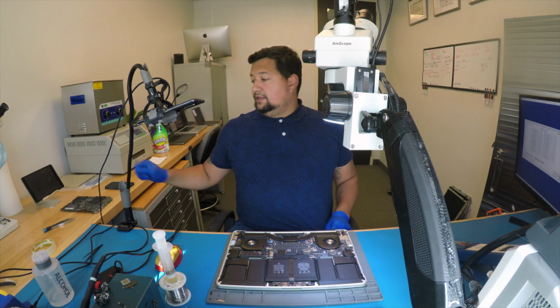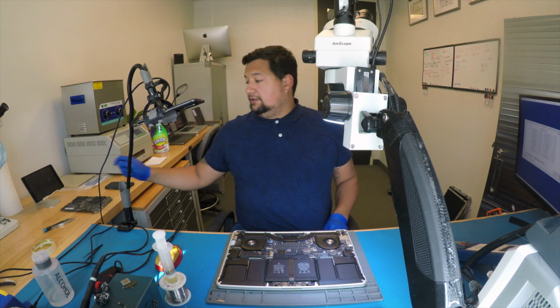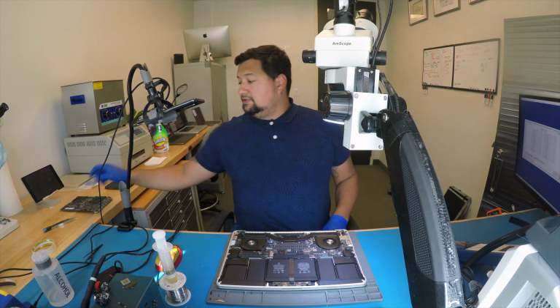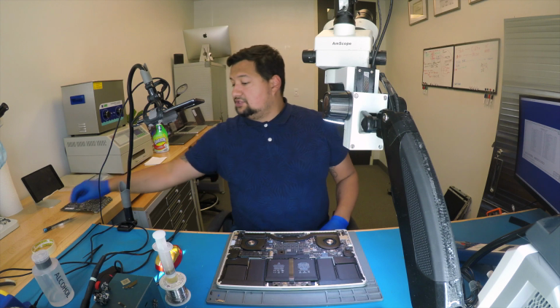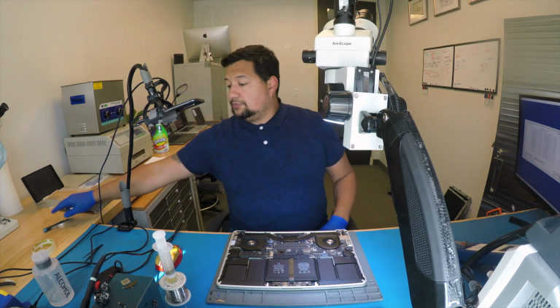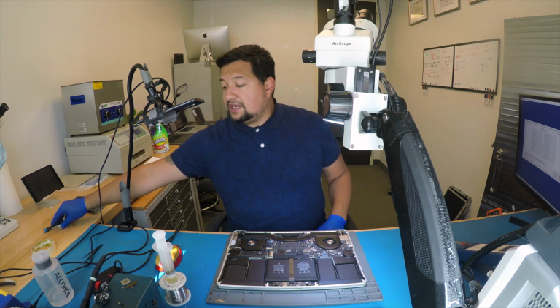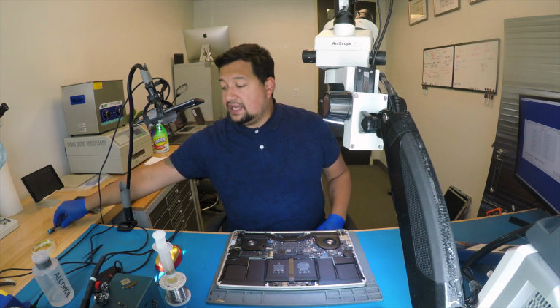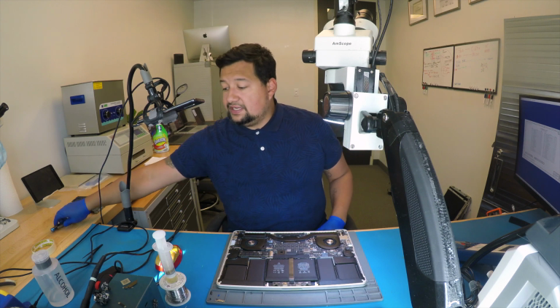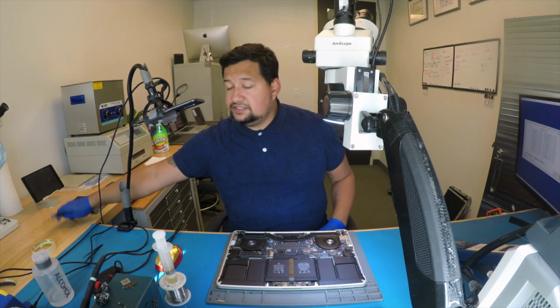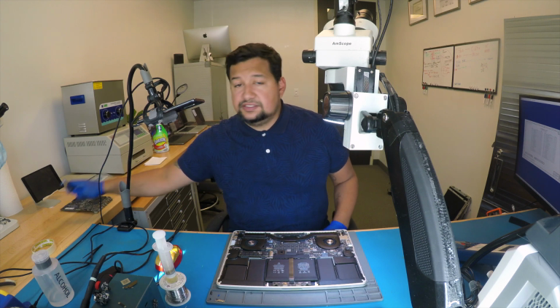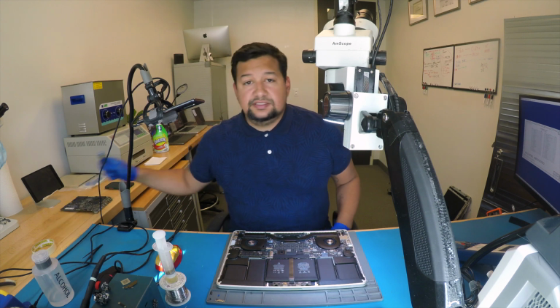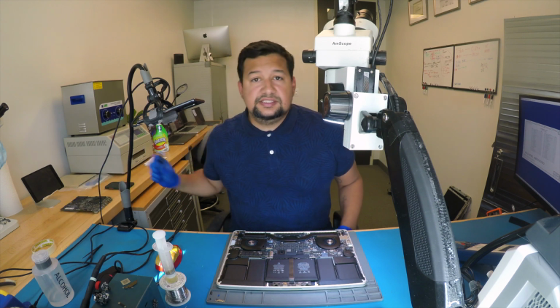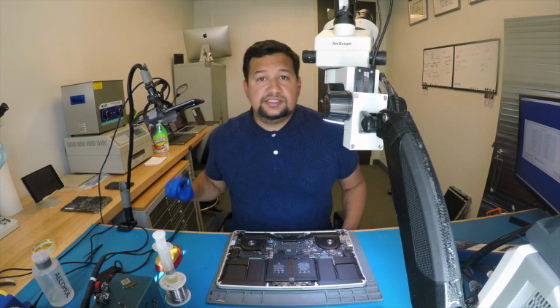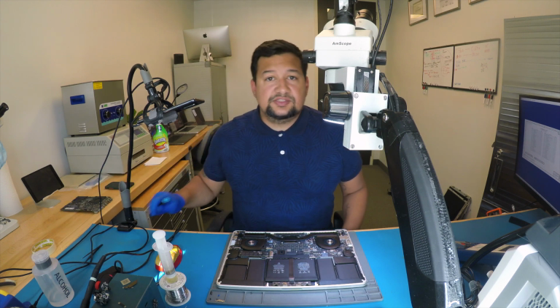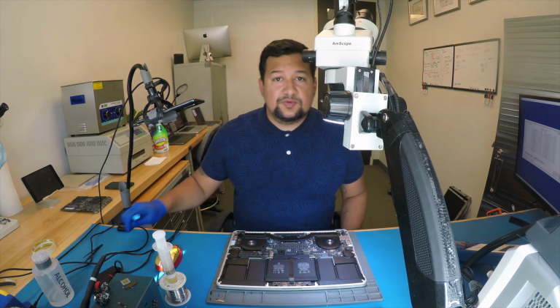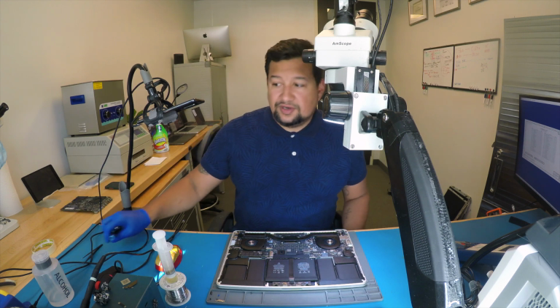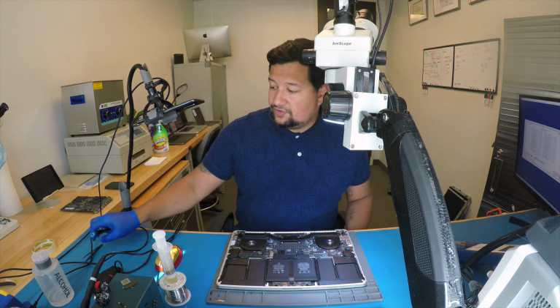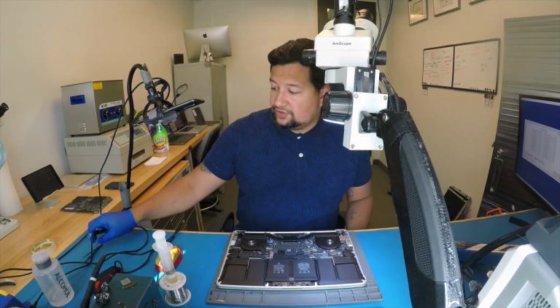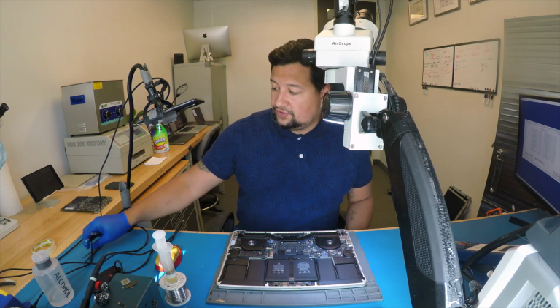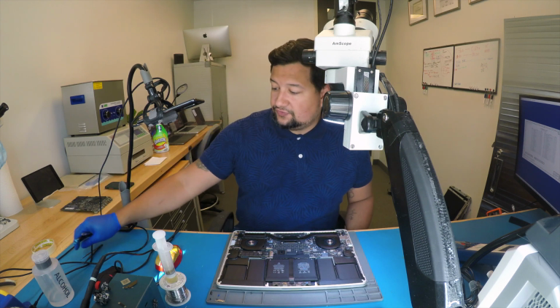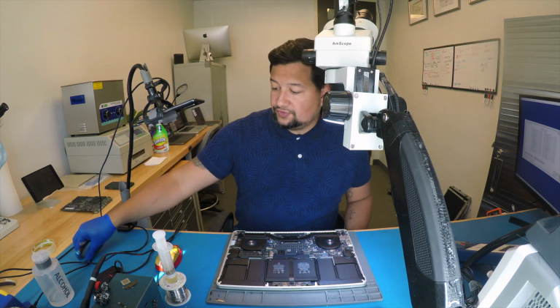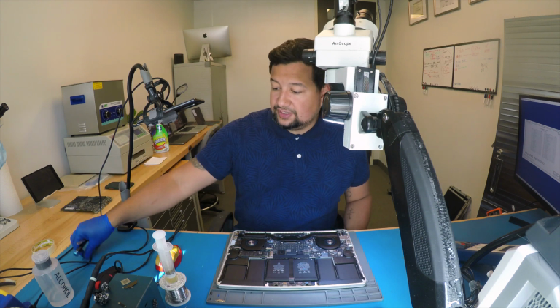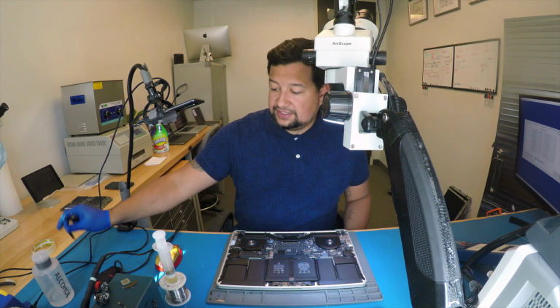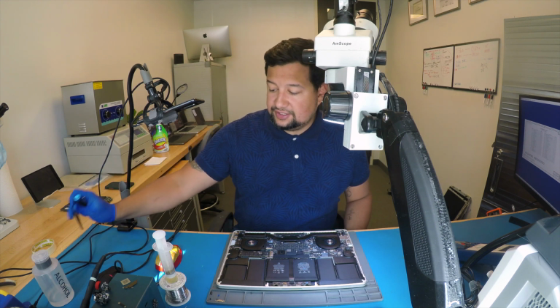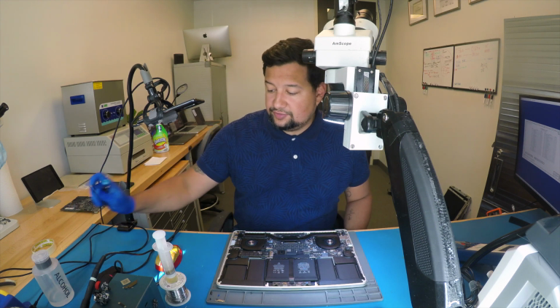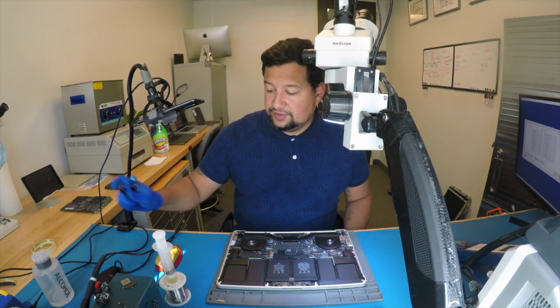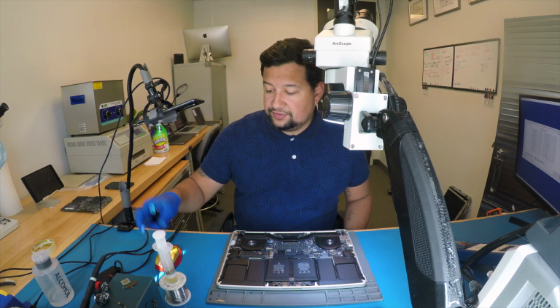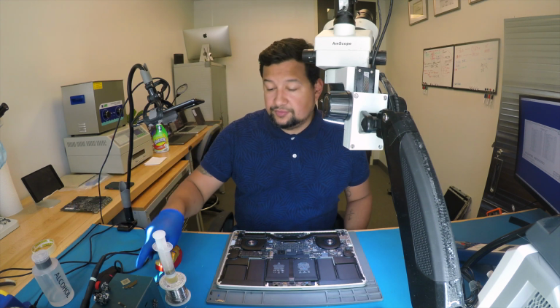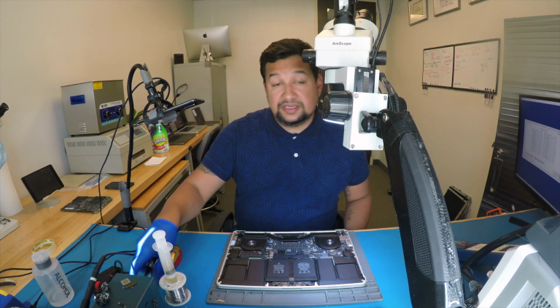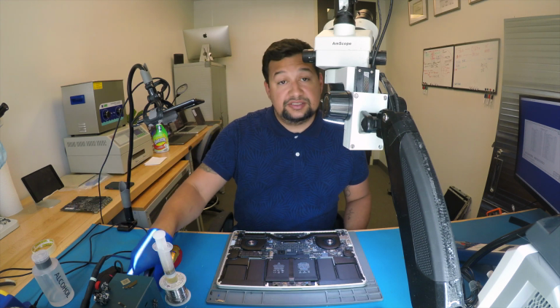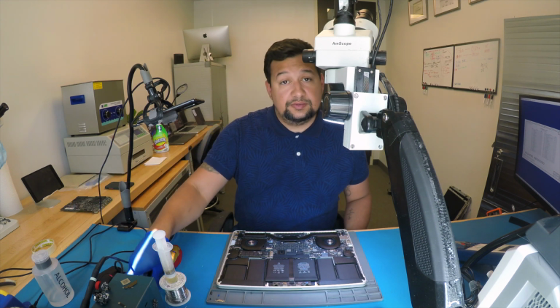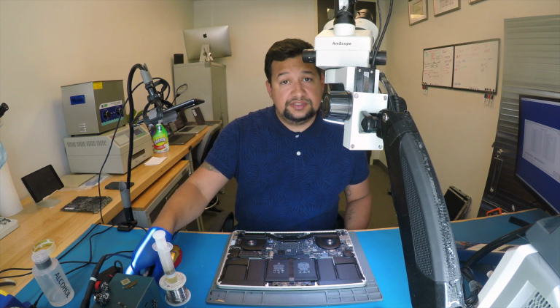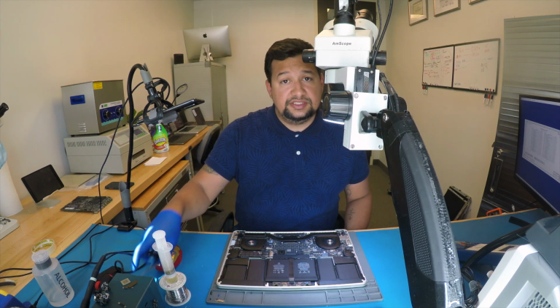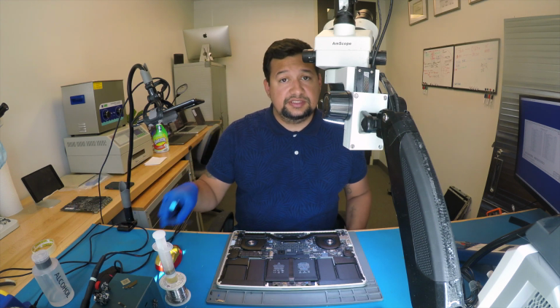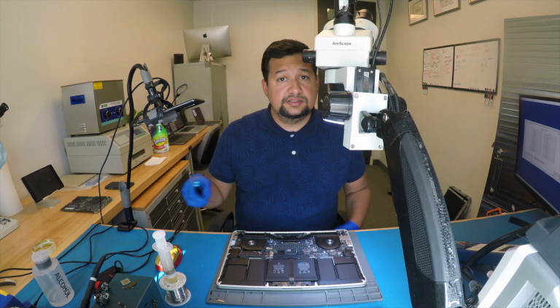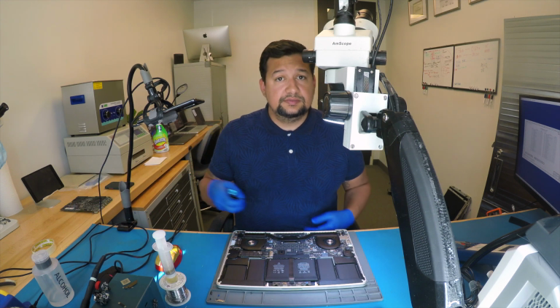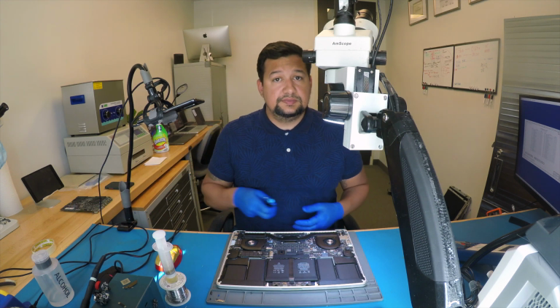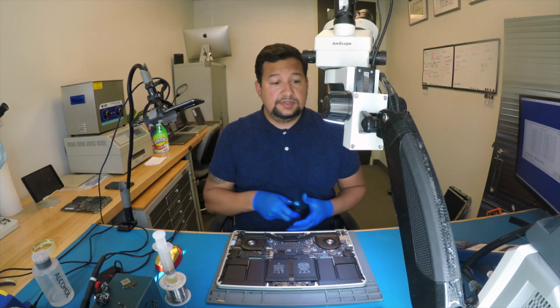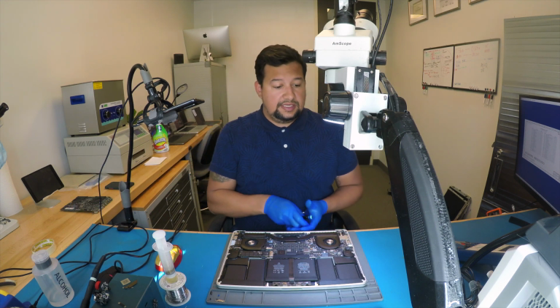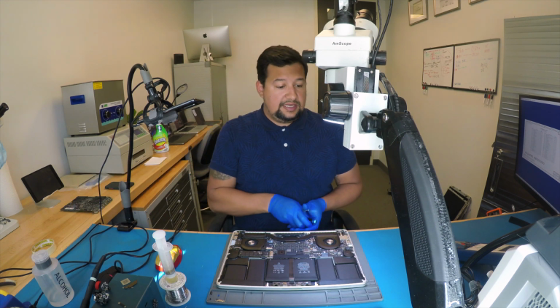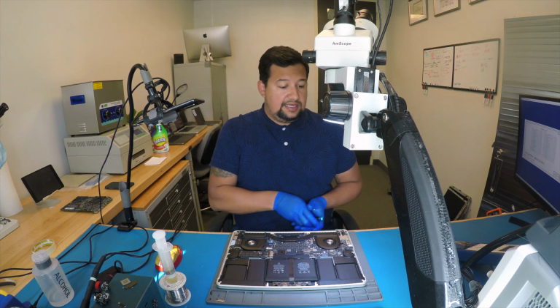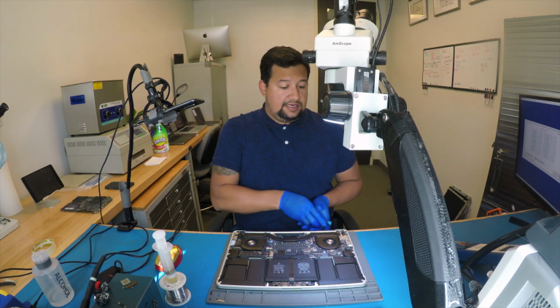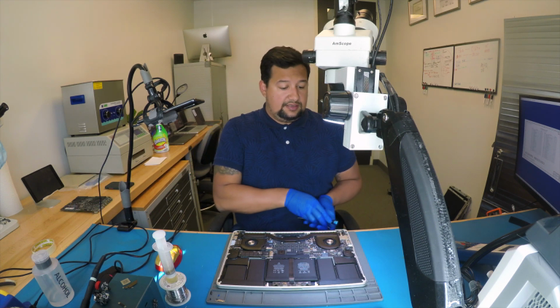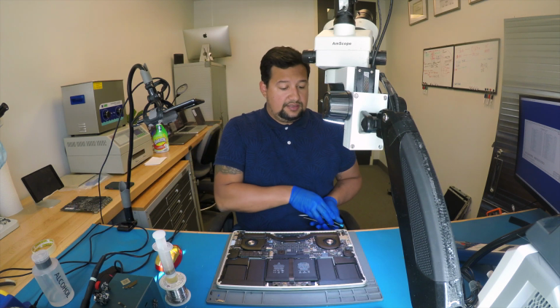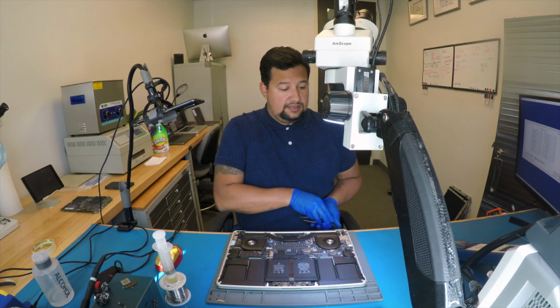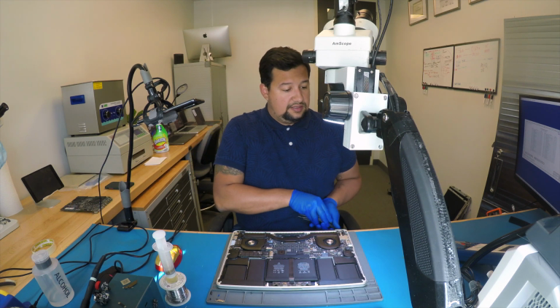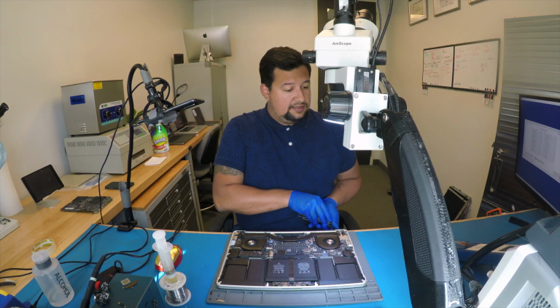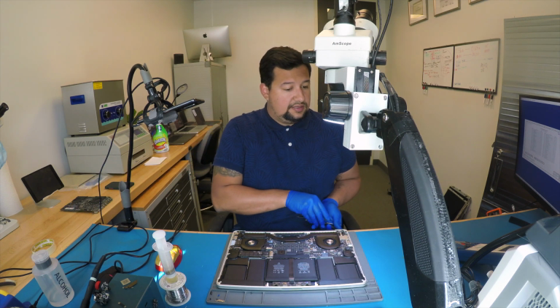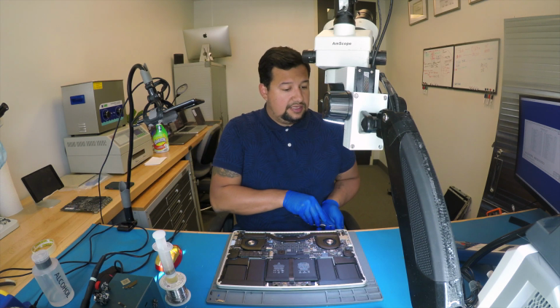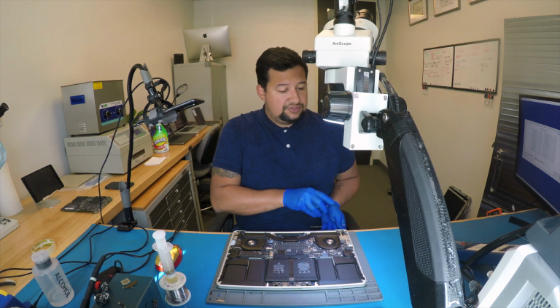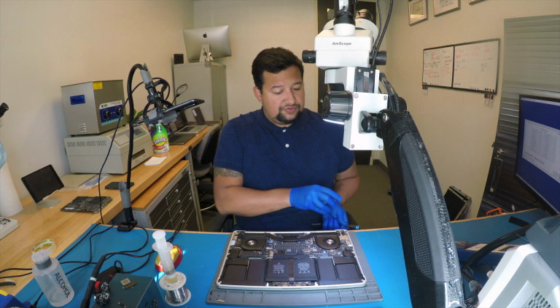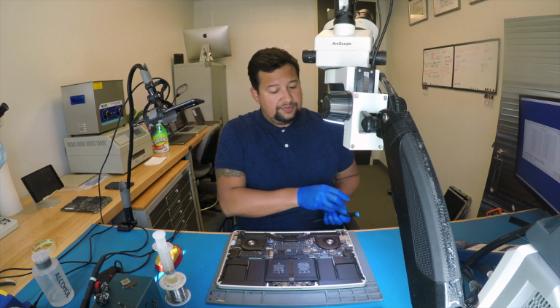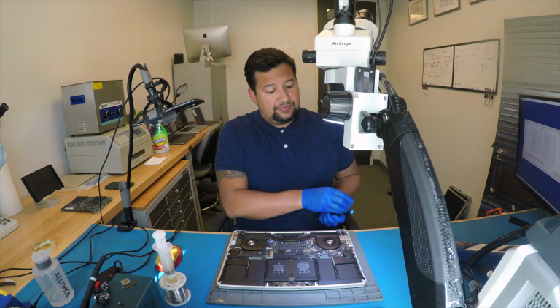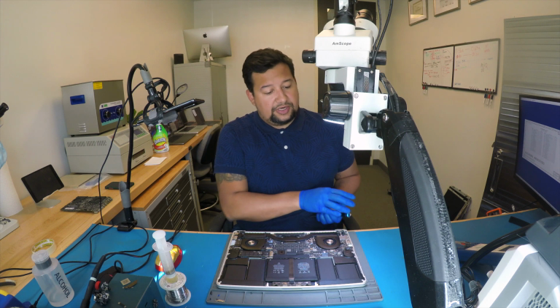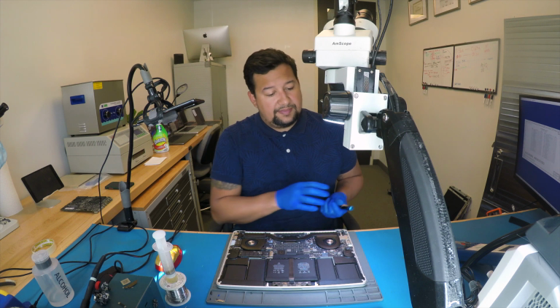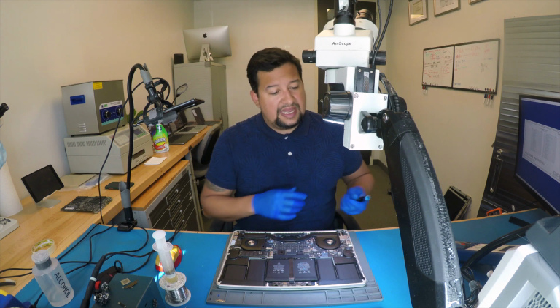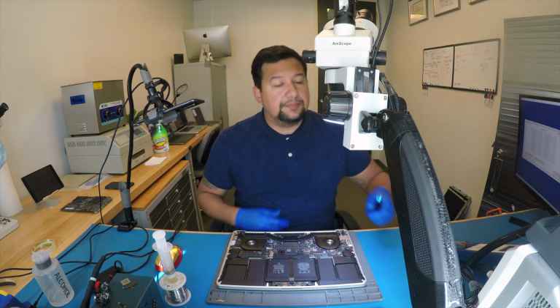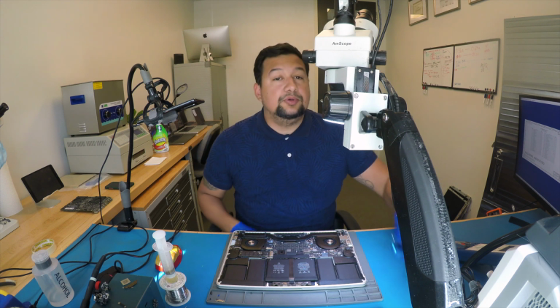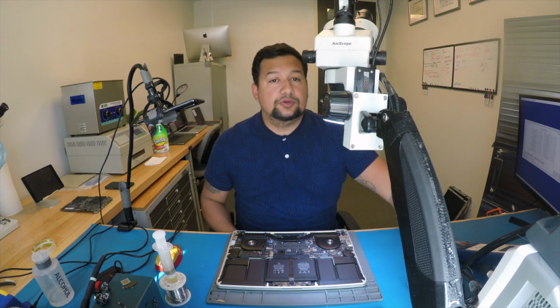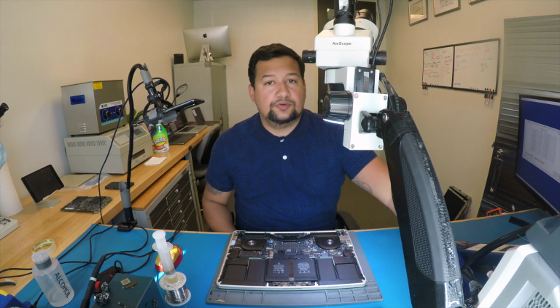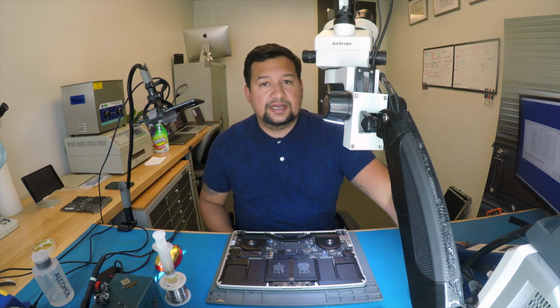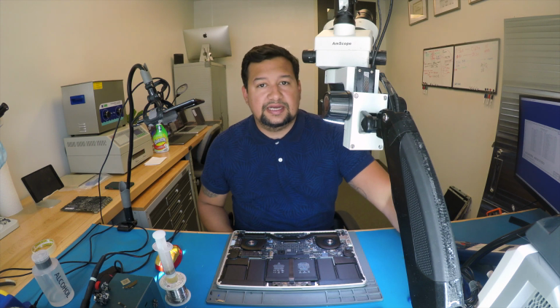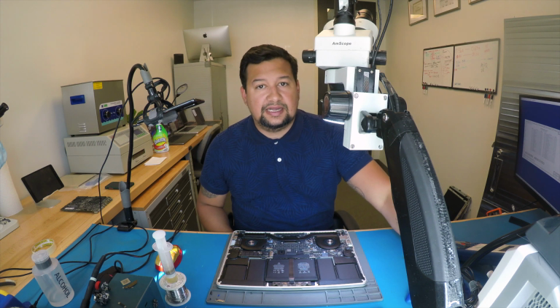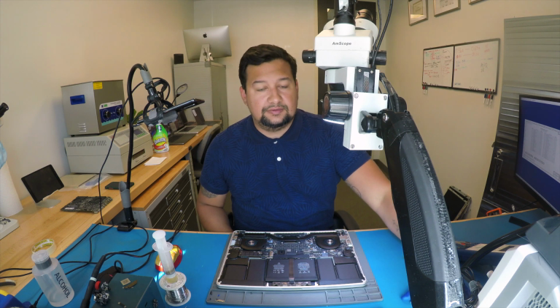Hey, what's up guys? This is Juan Corredor from Engineering Rummack Services and let's repair a MacBook right now.